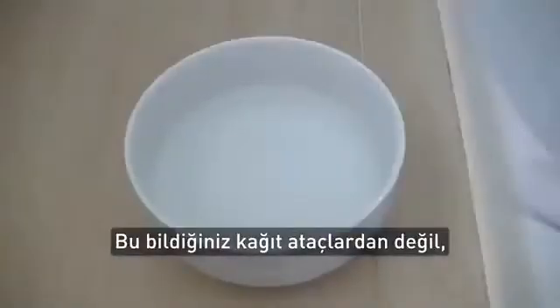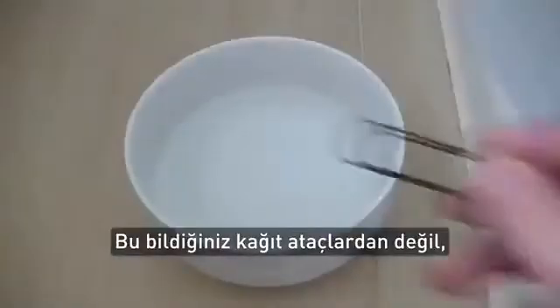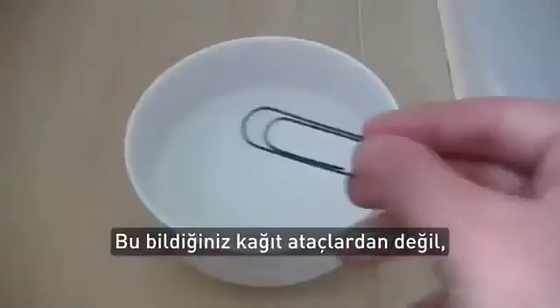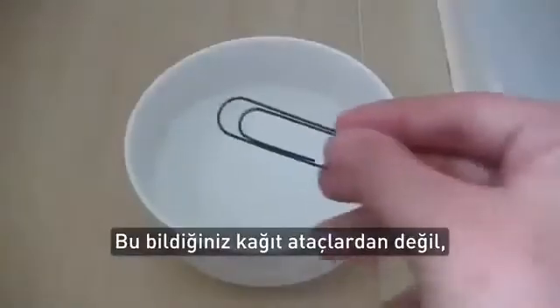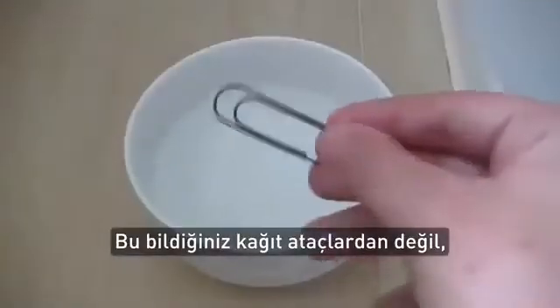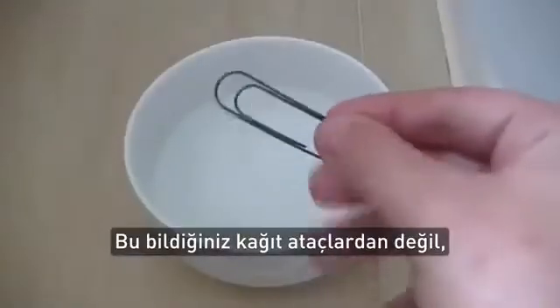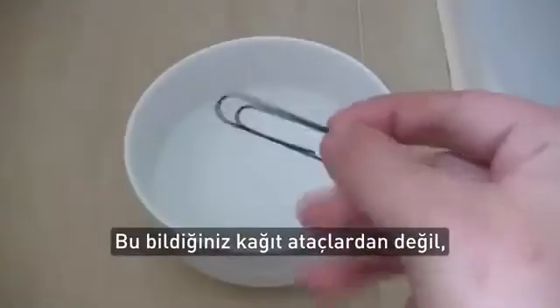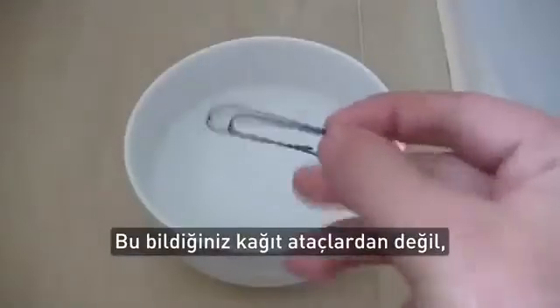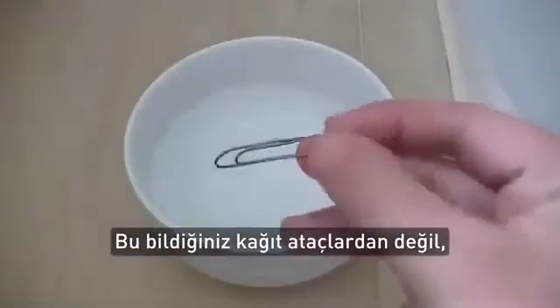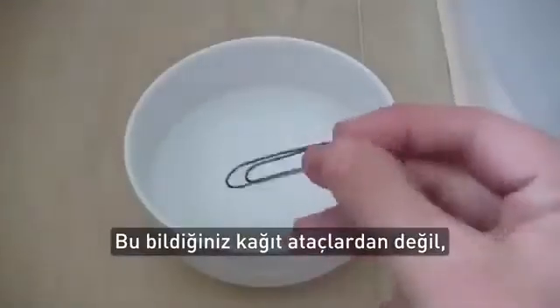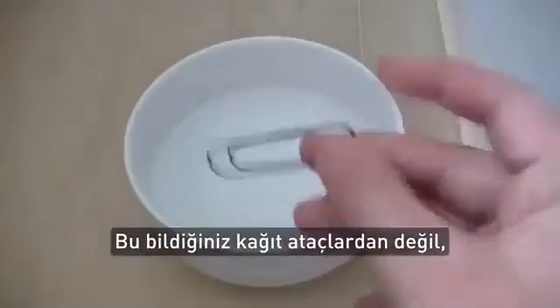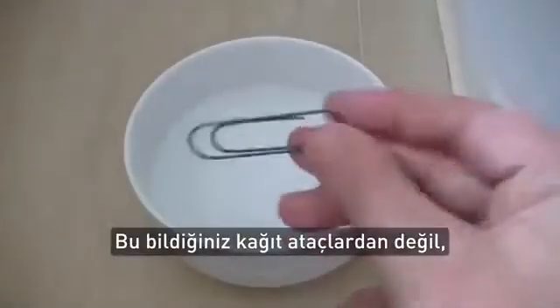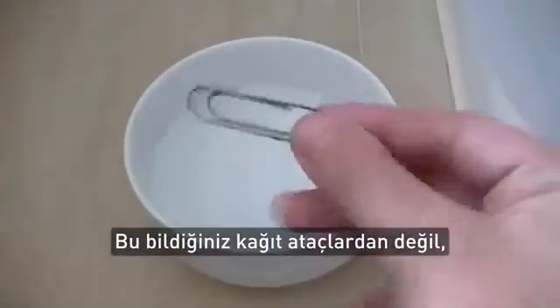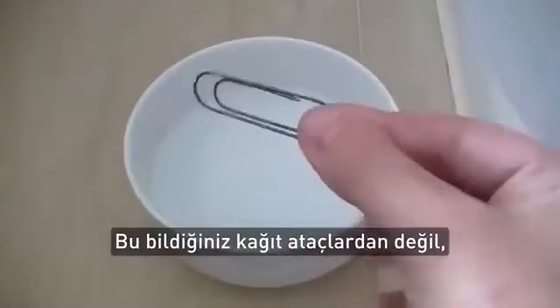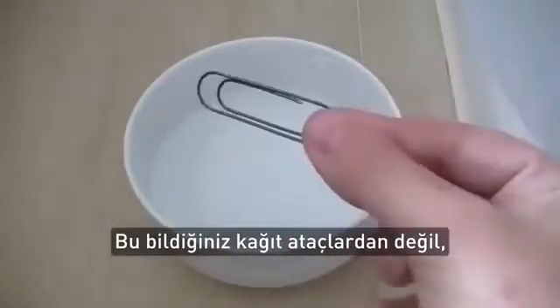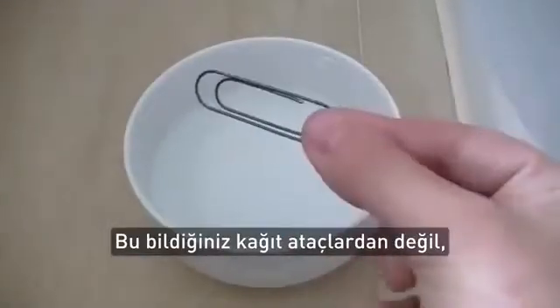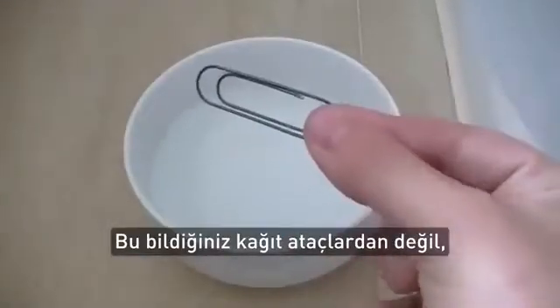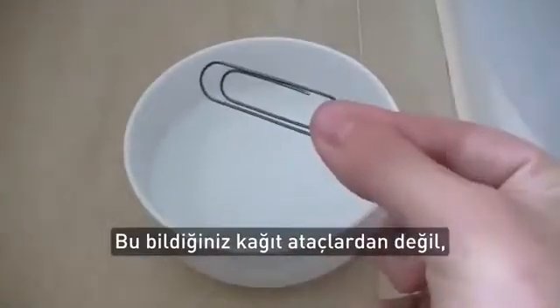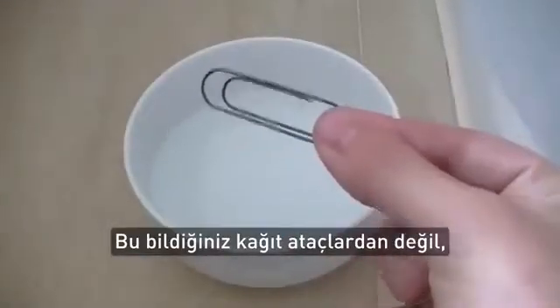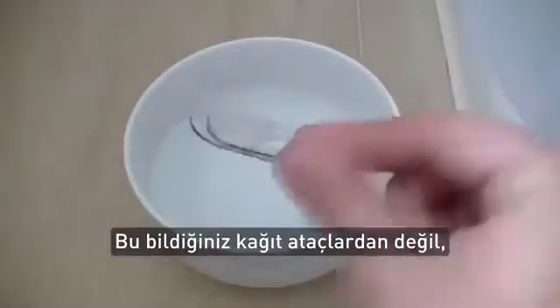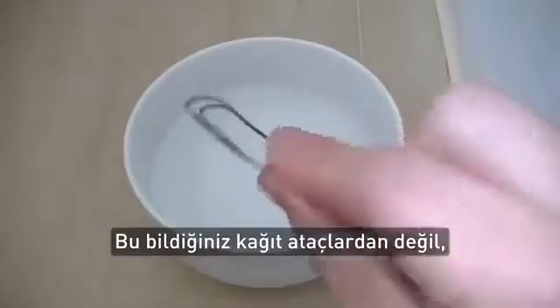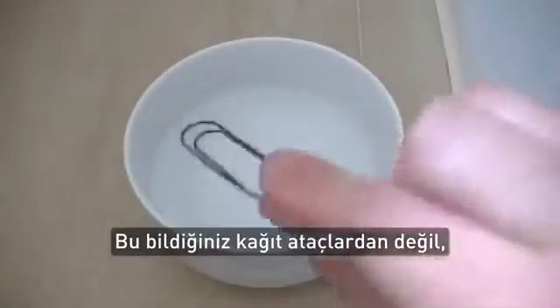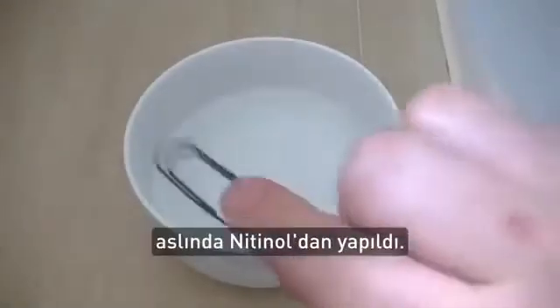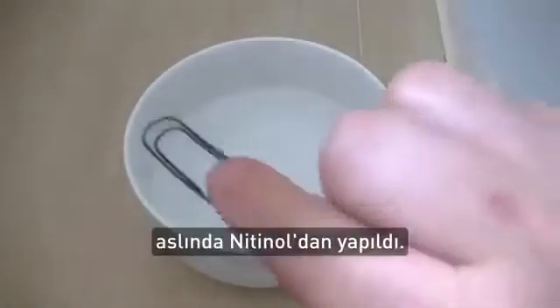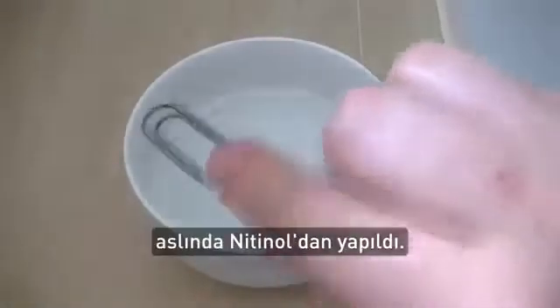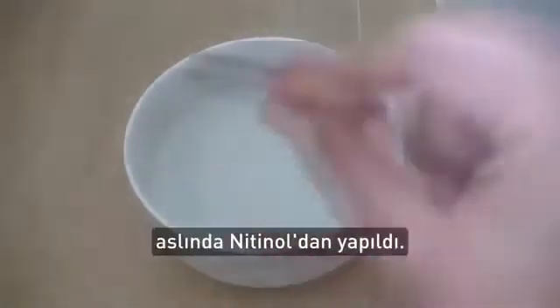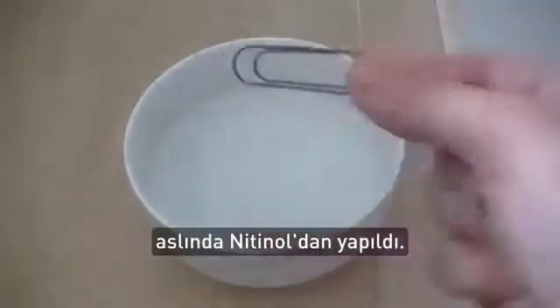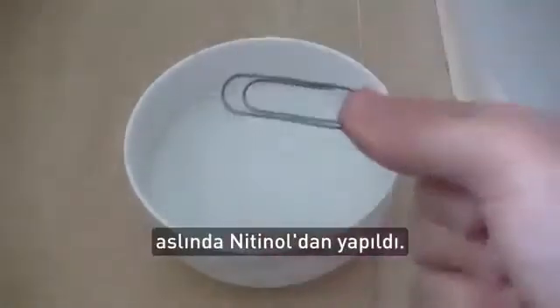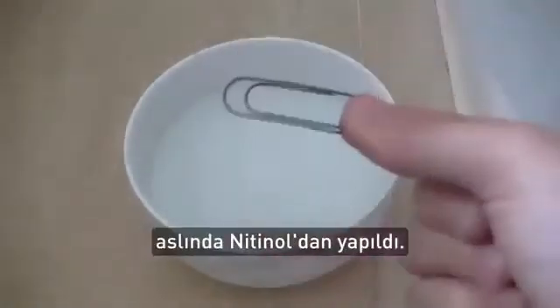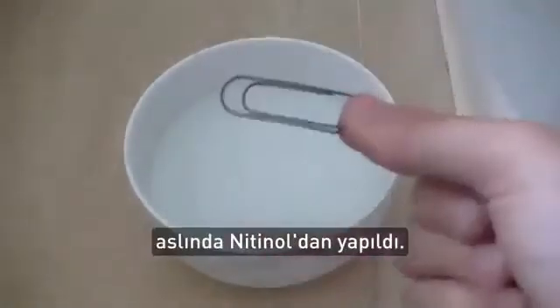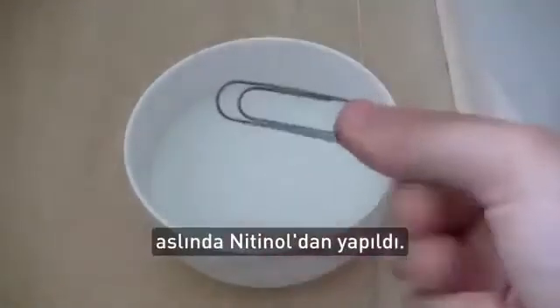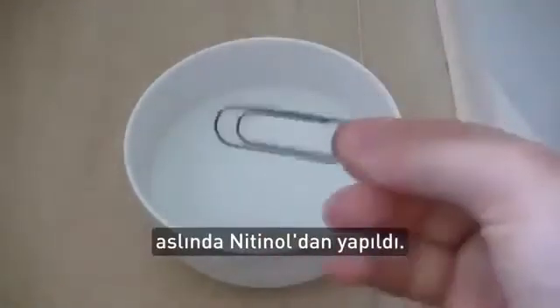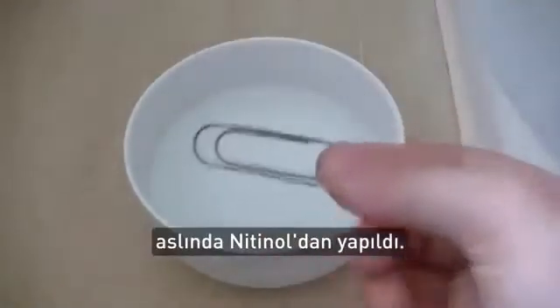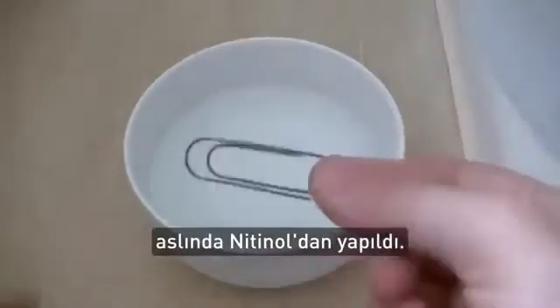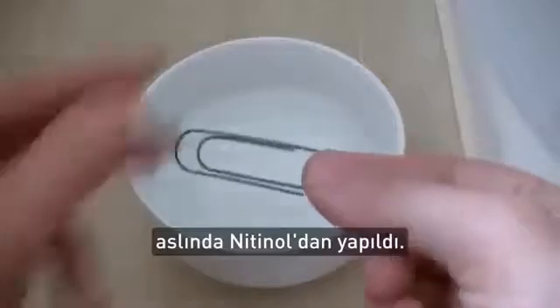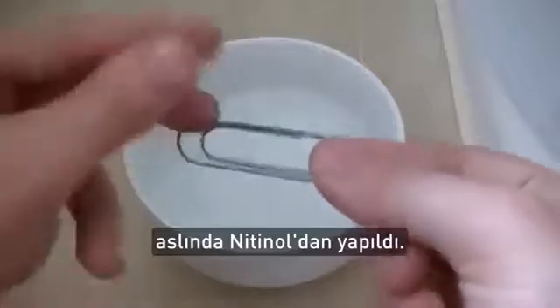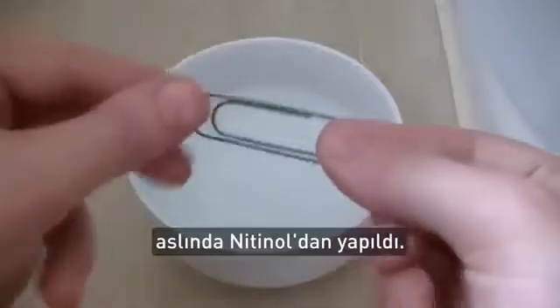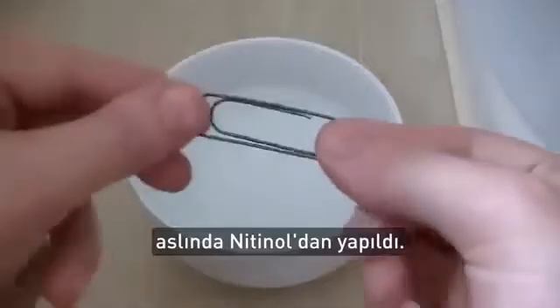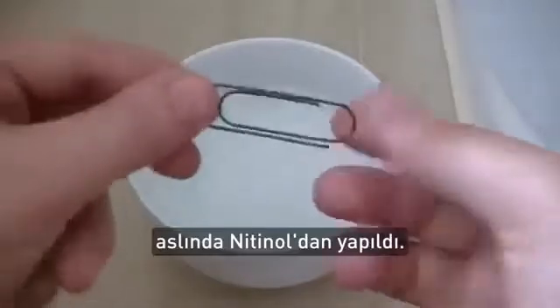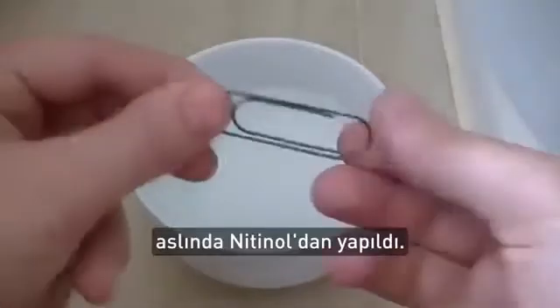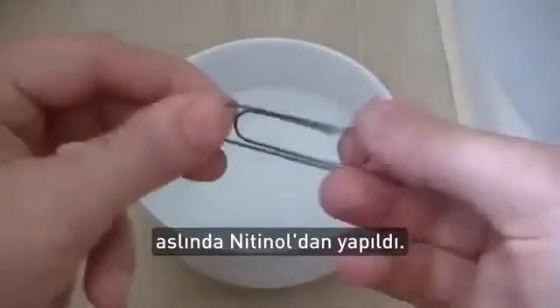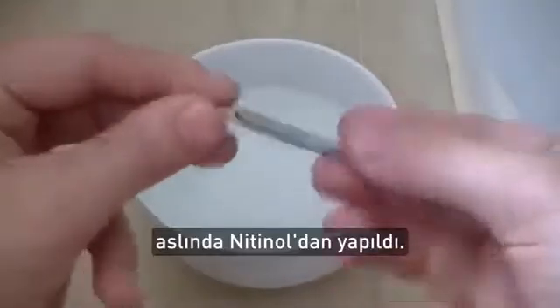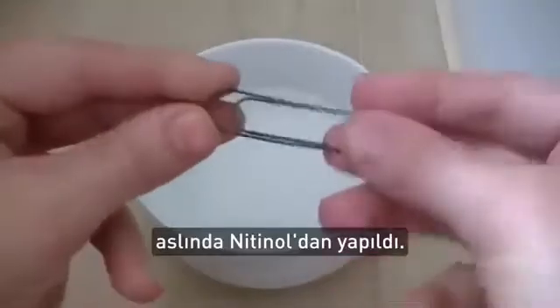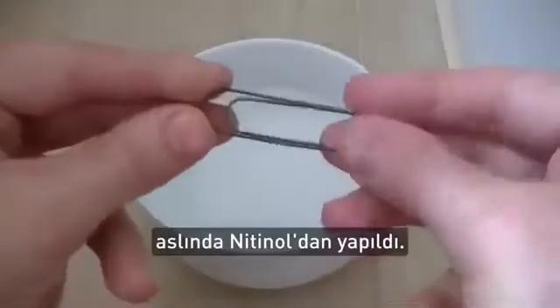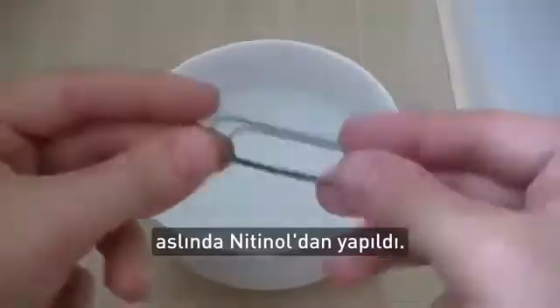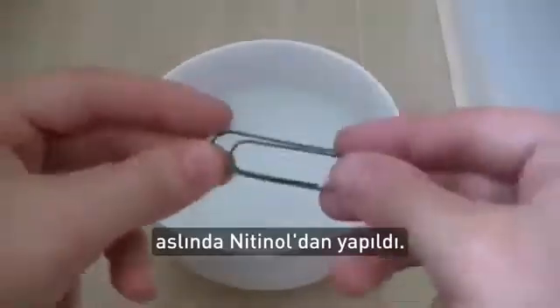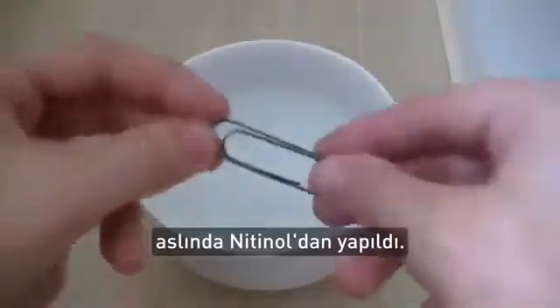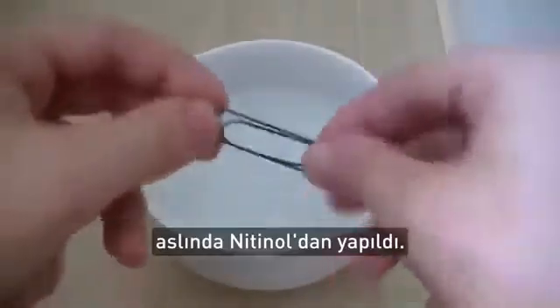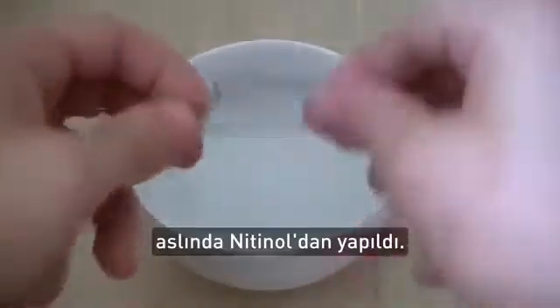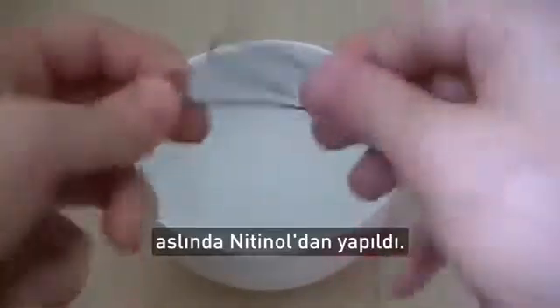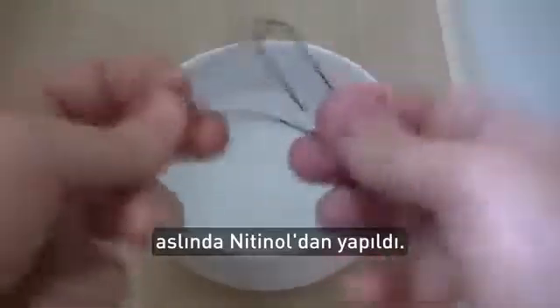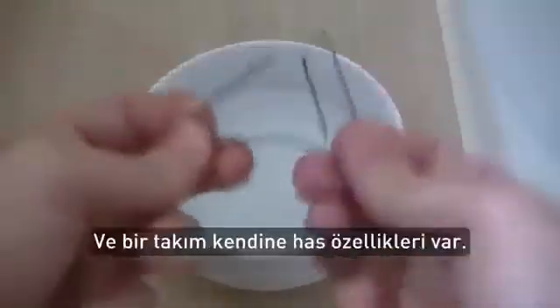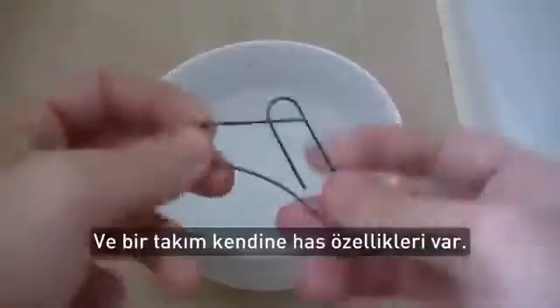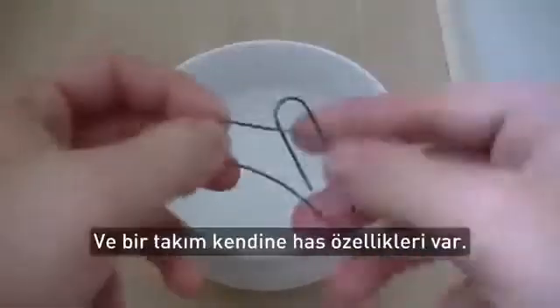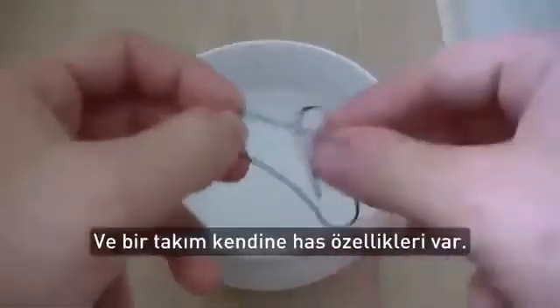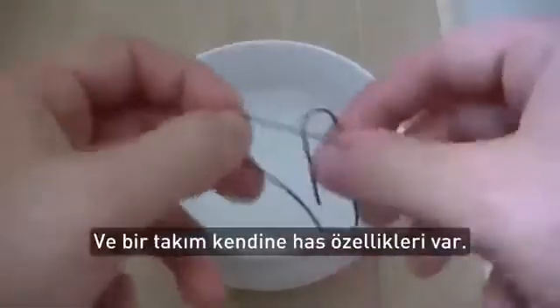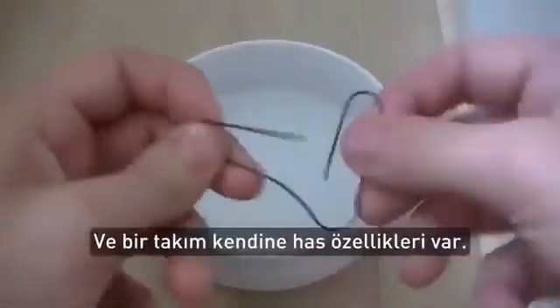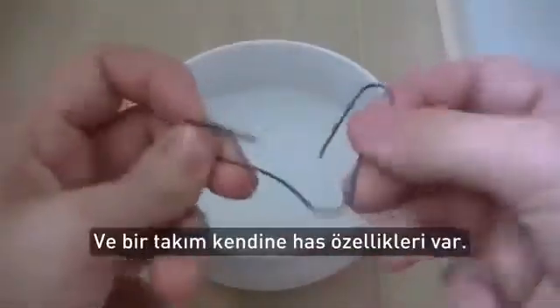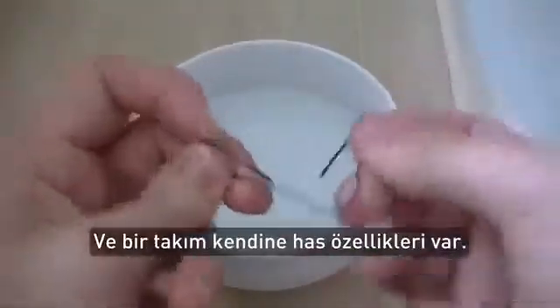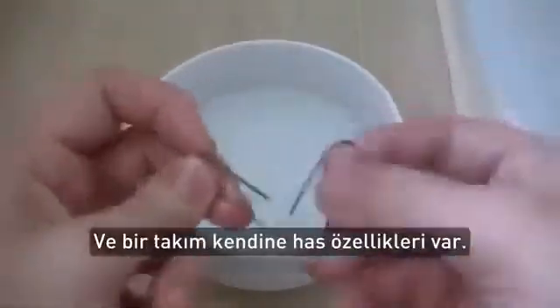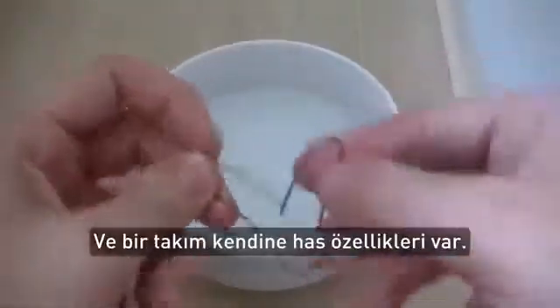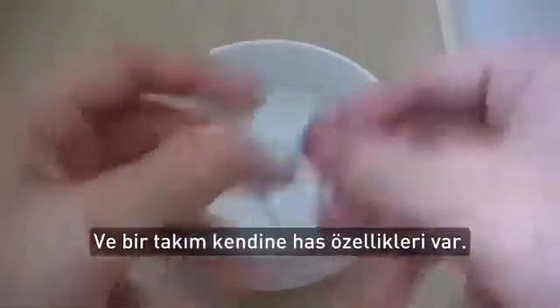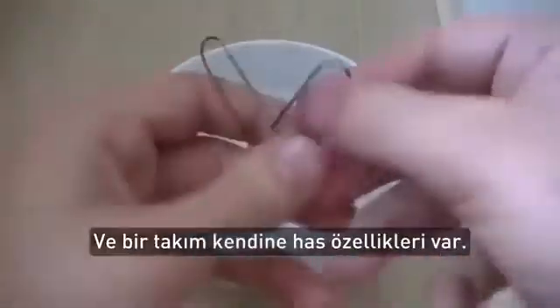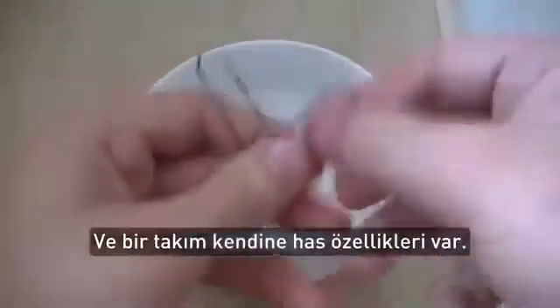This is no ordinary paper clip. In fact, it's made from nitinol and it has some unique qualities.